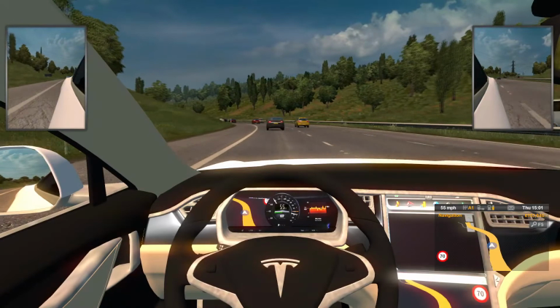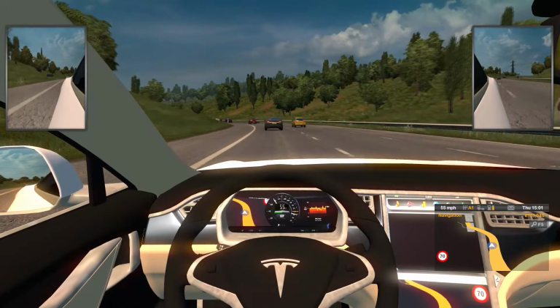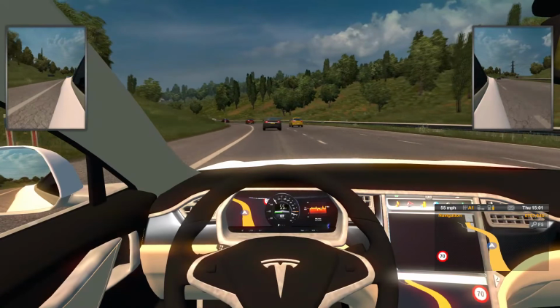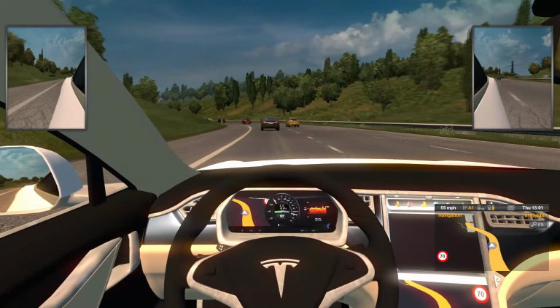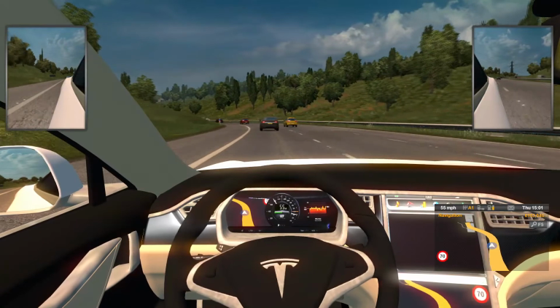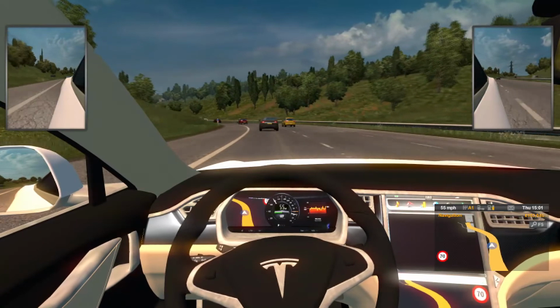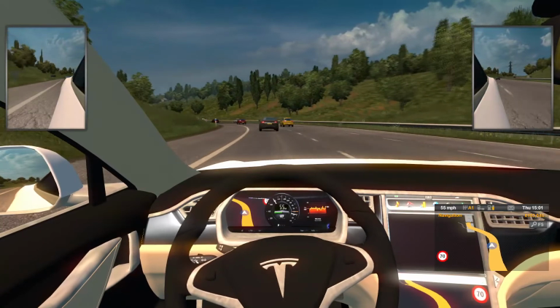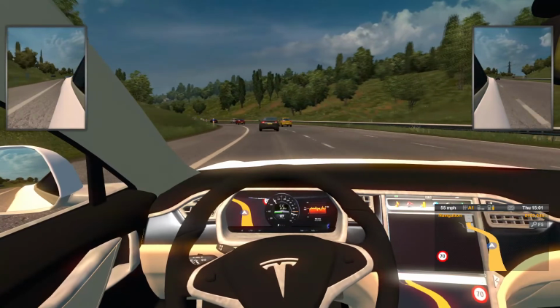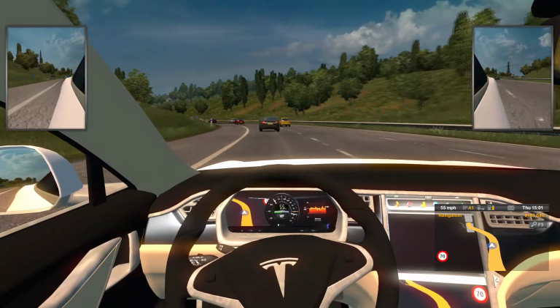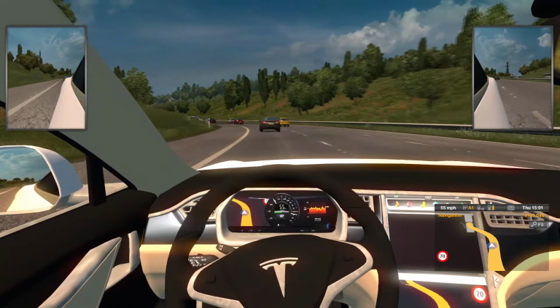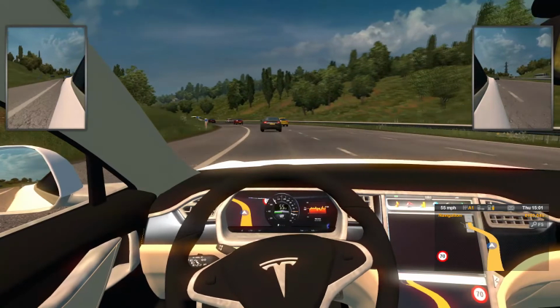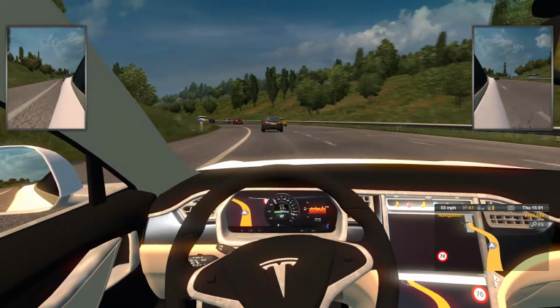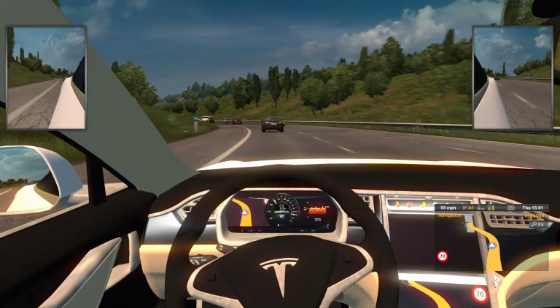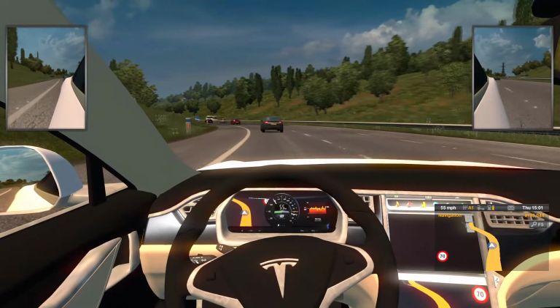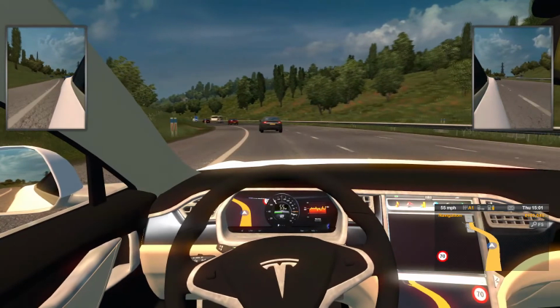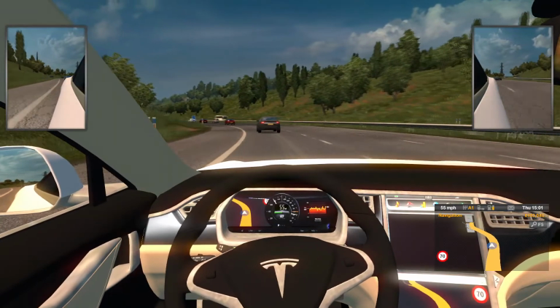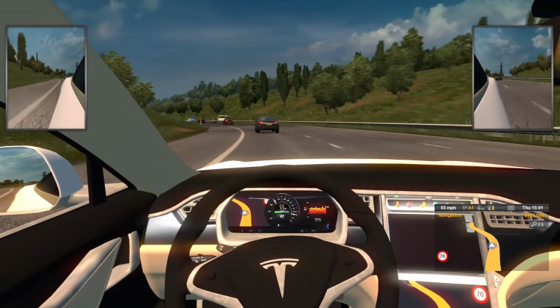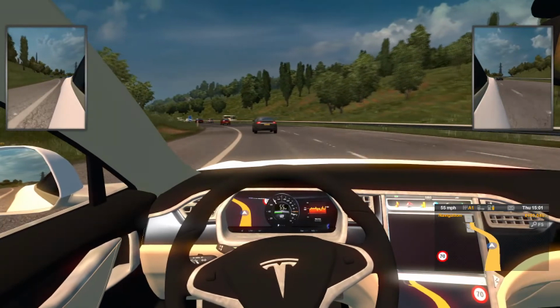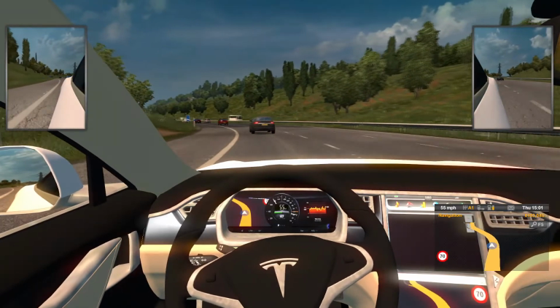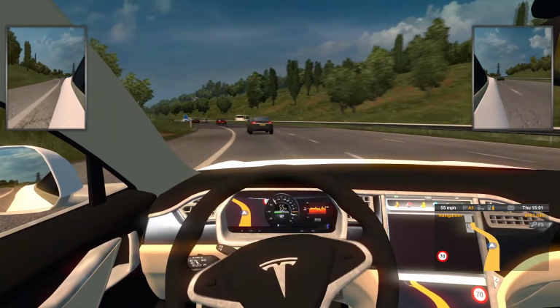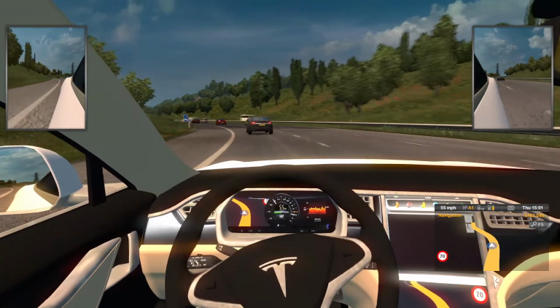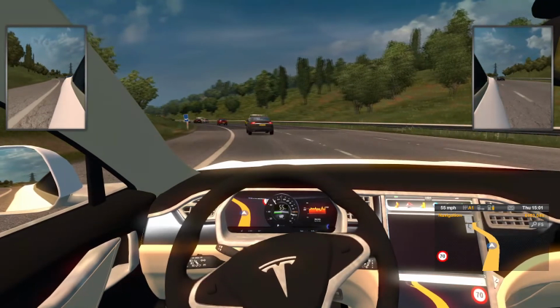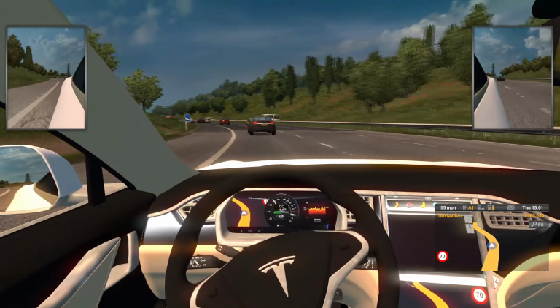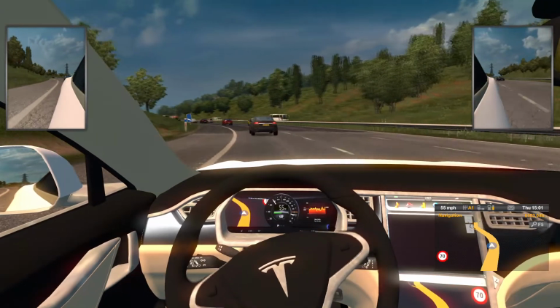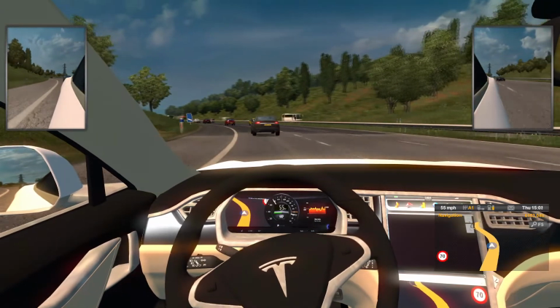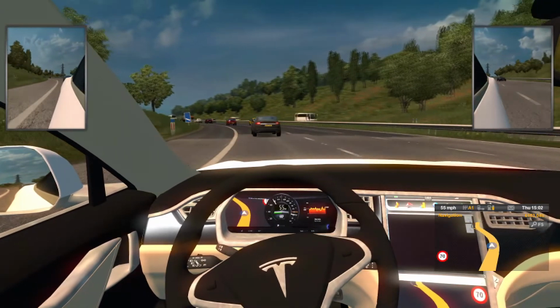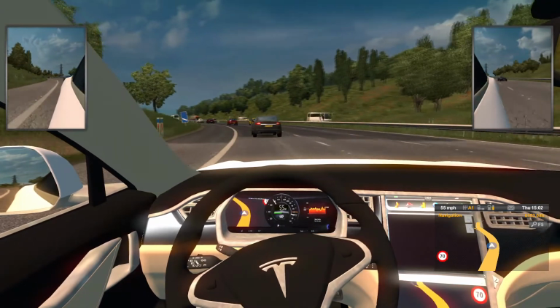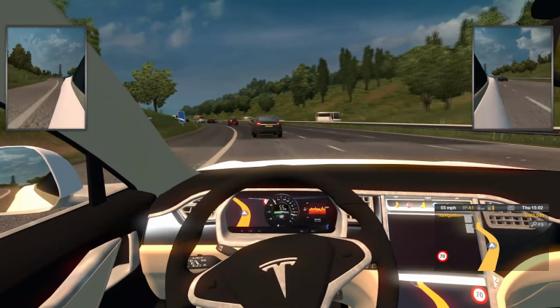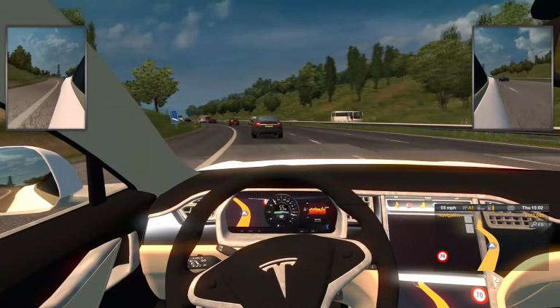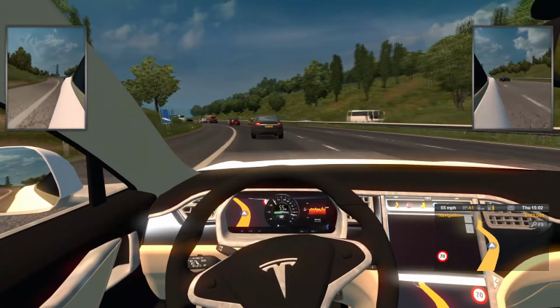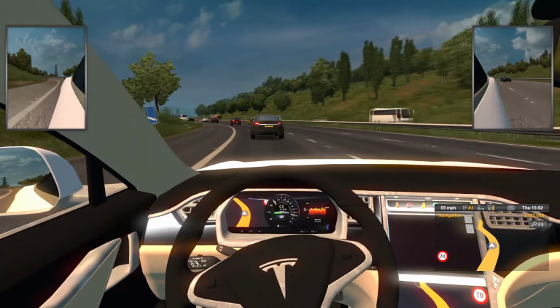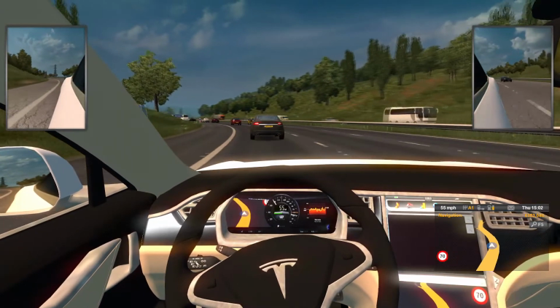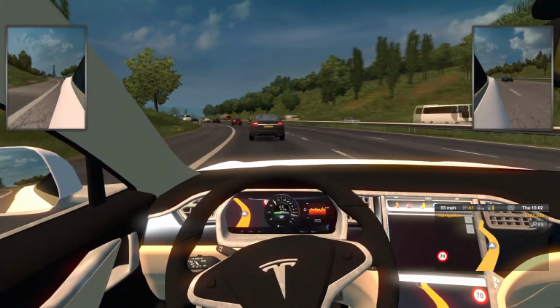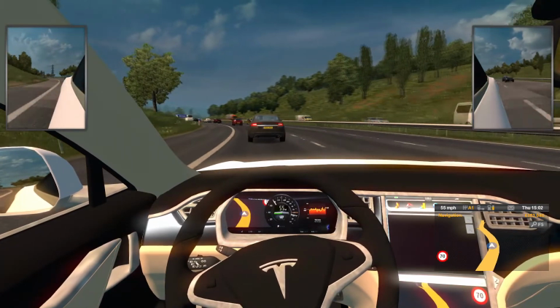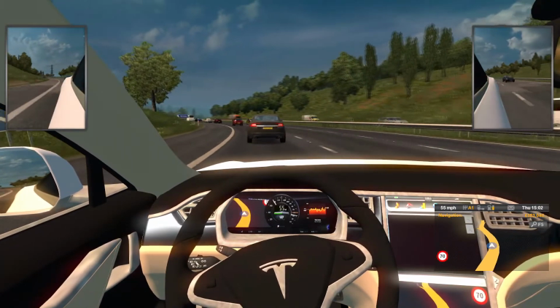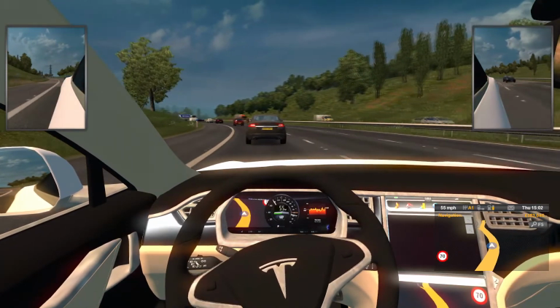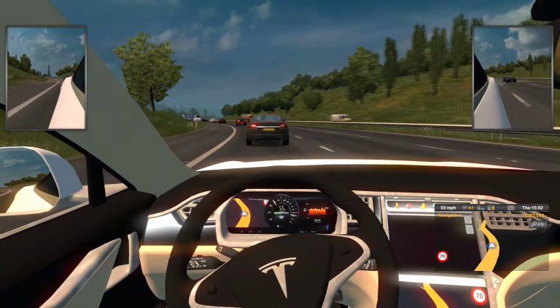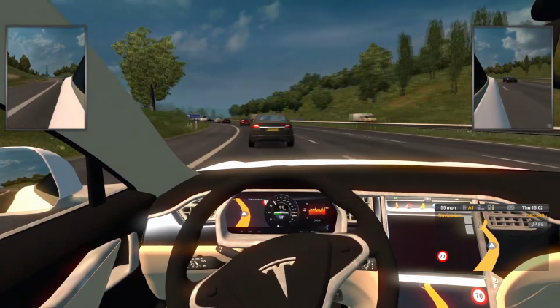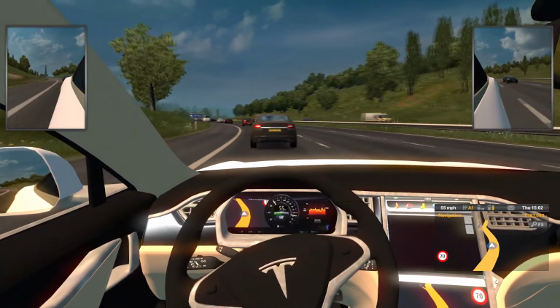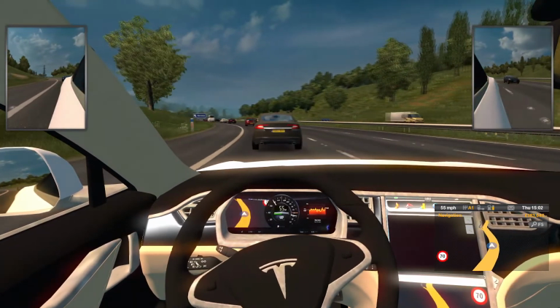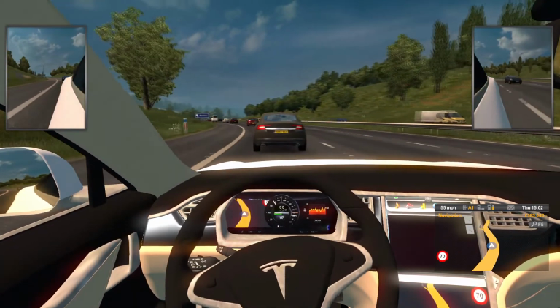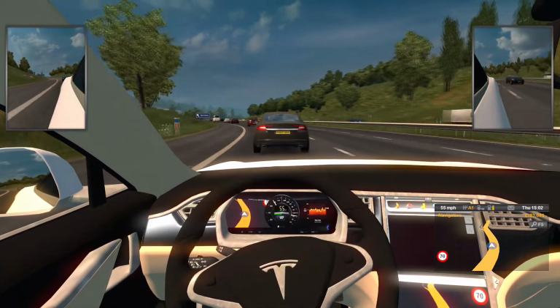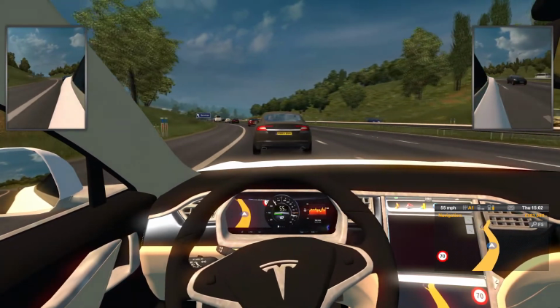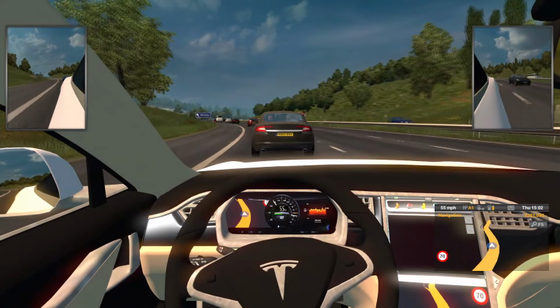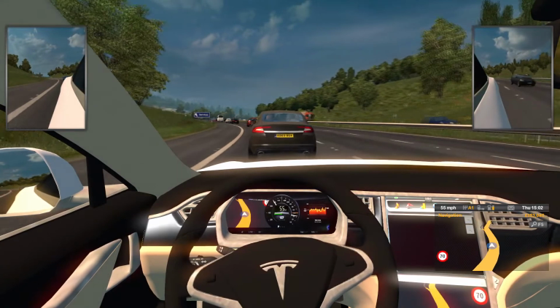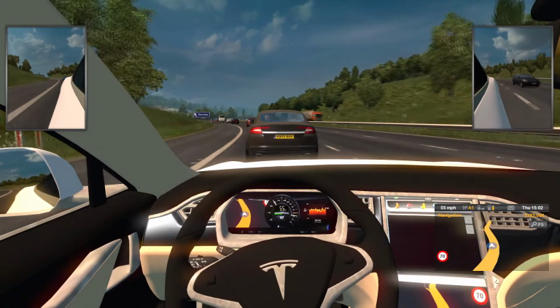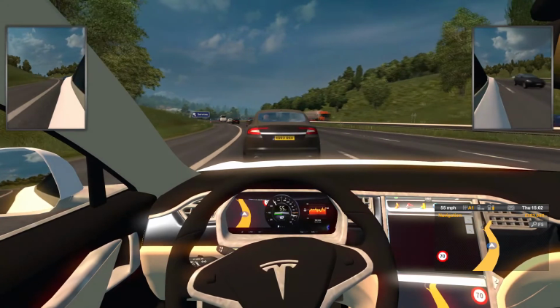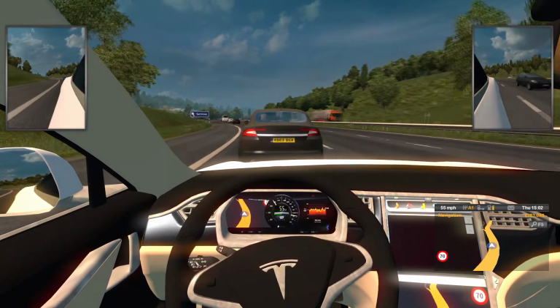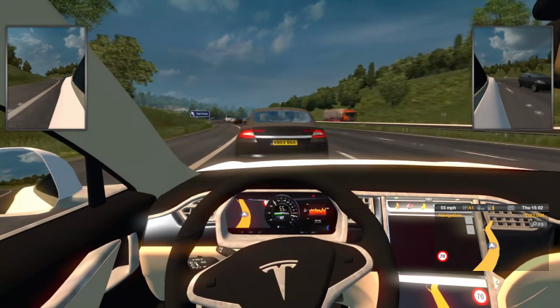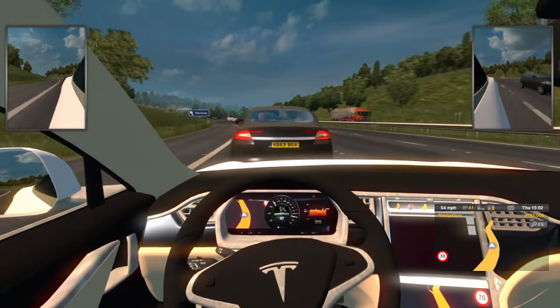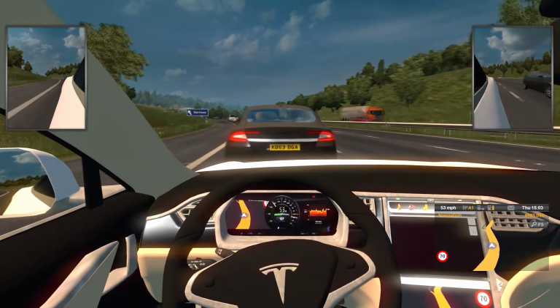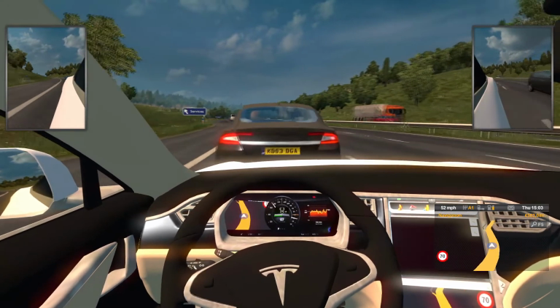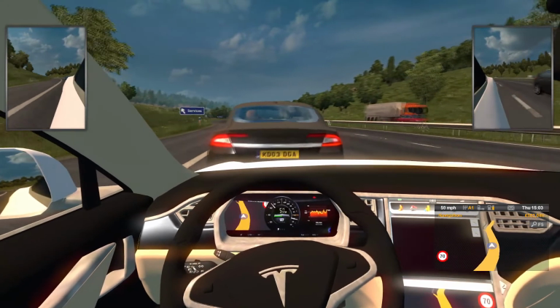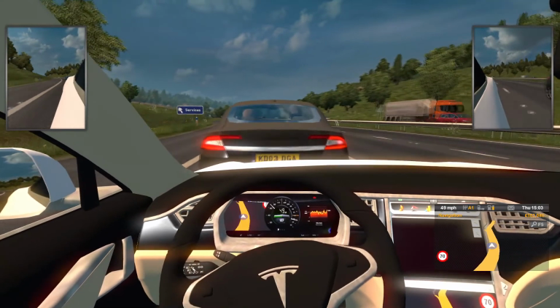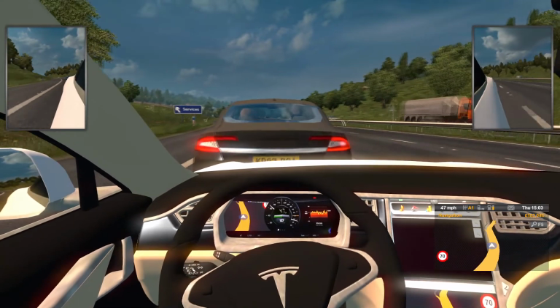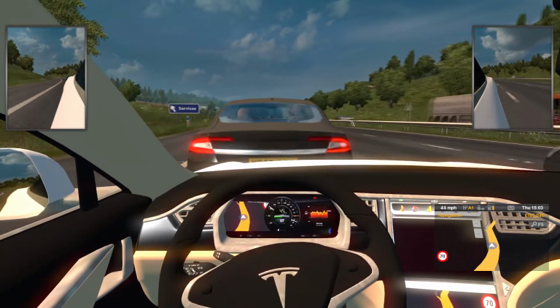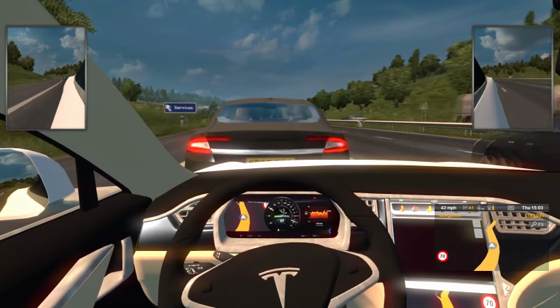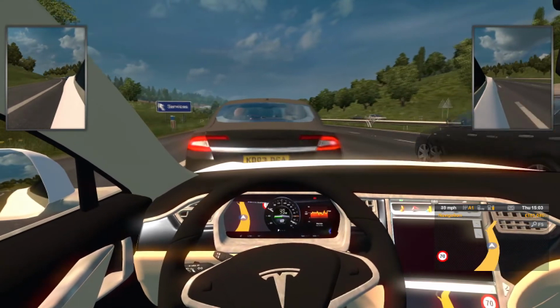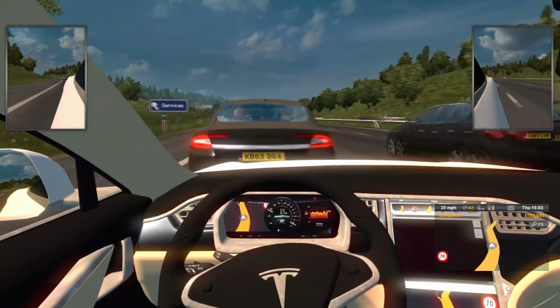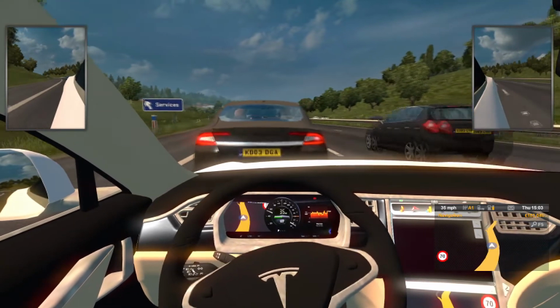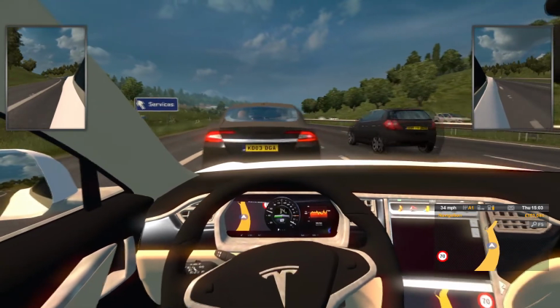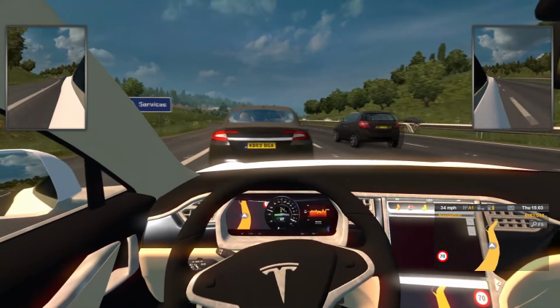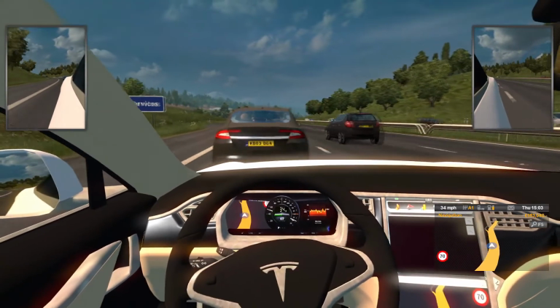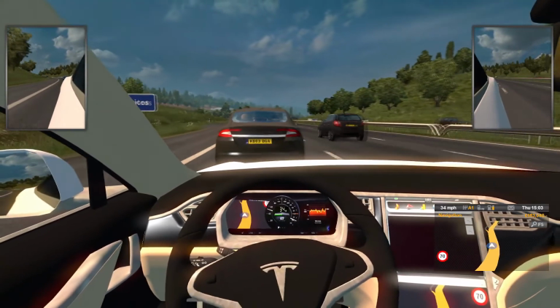The car now sounds an audible alert when the cruise control activates the friction brakes. But don't worry, you still don't have to do anything.